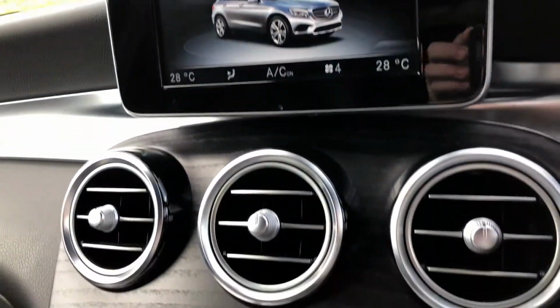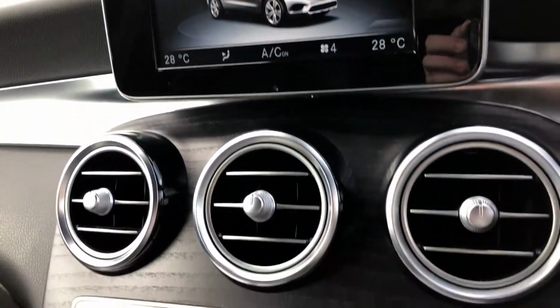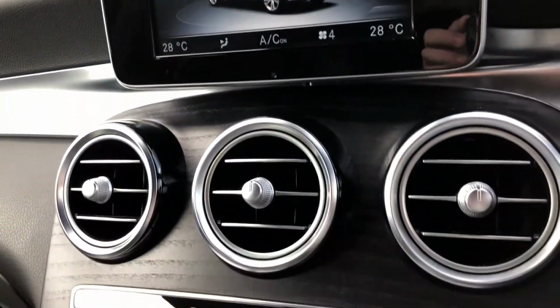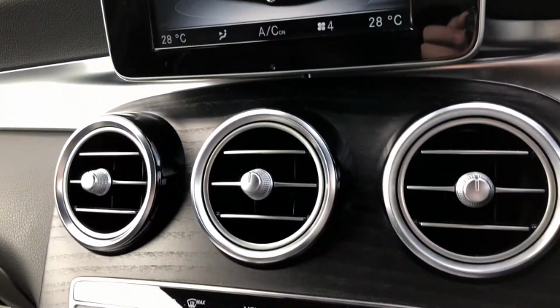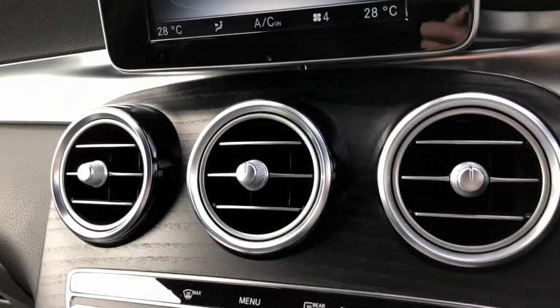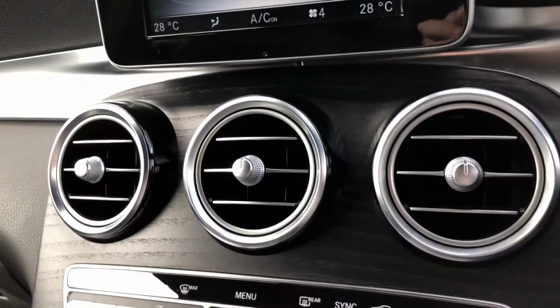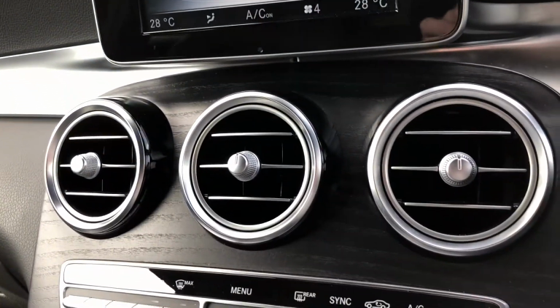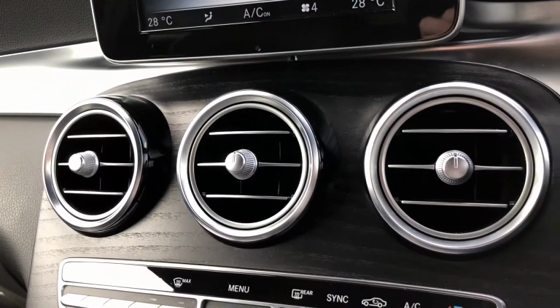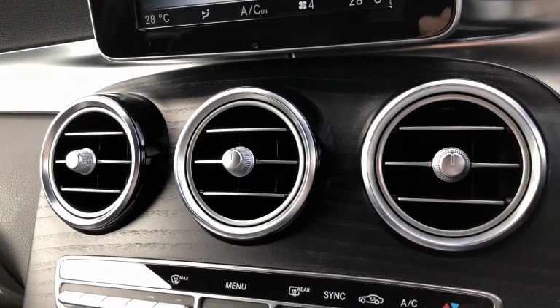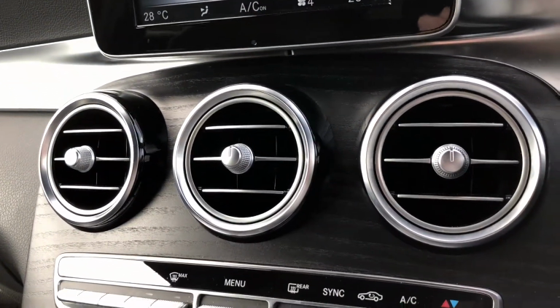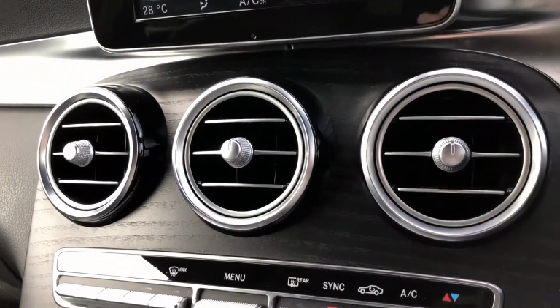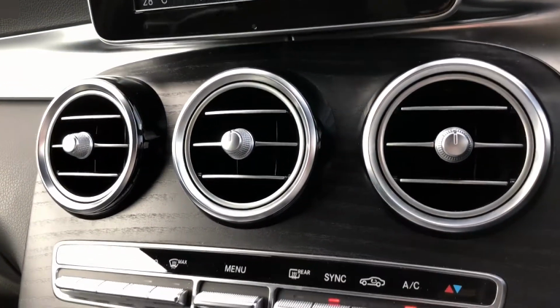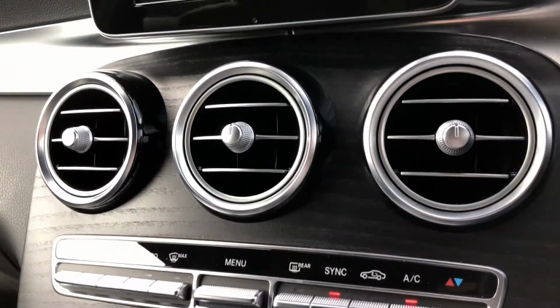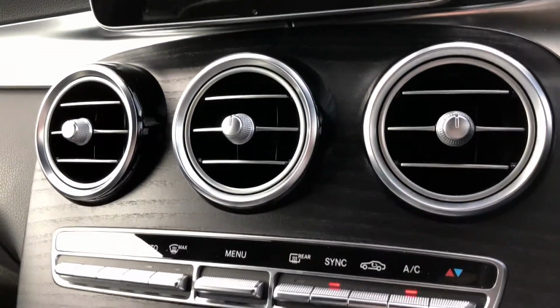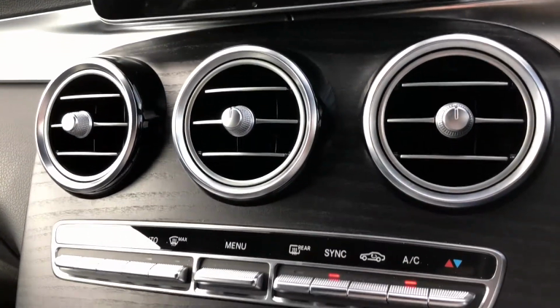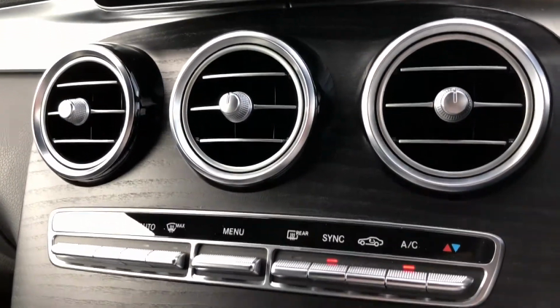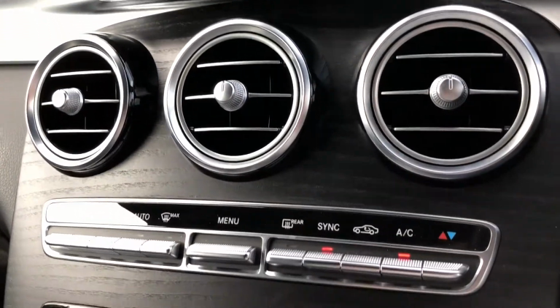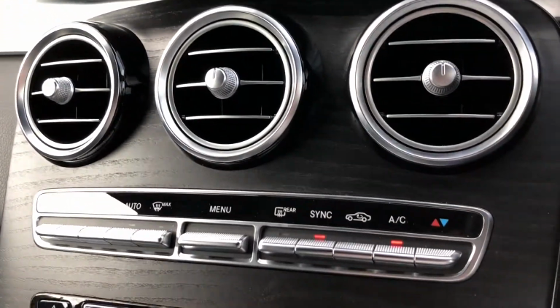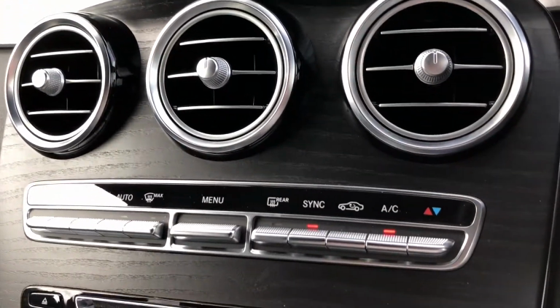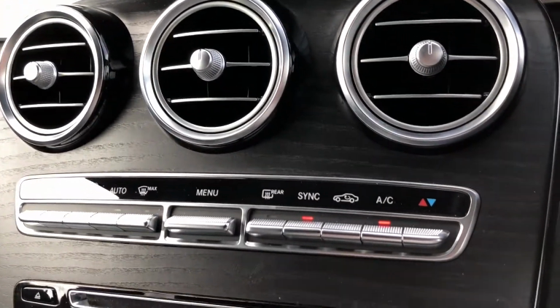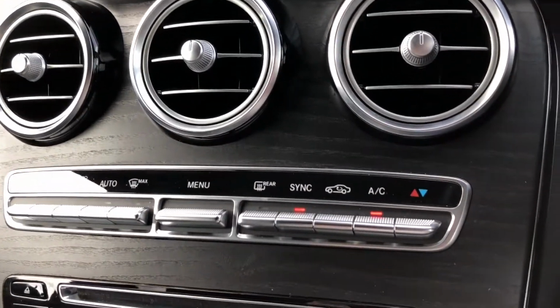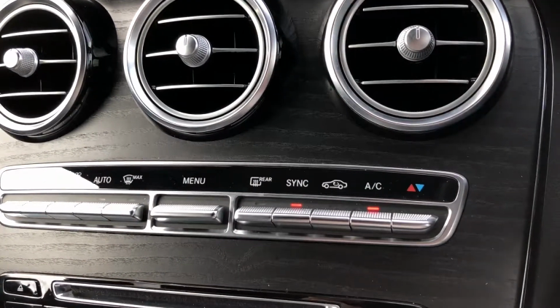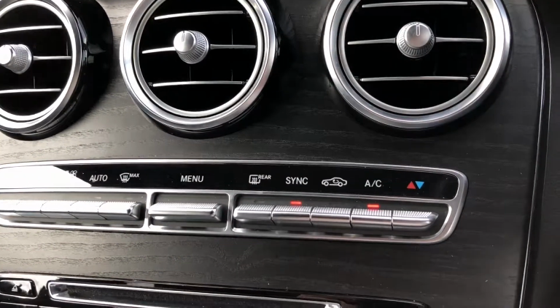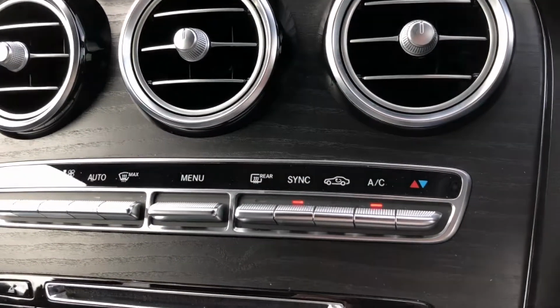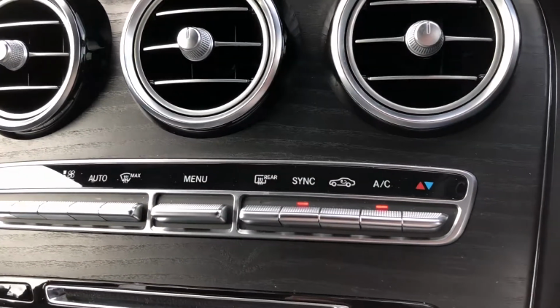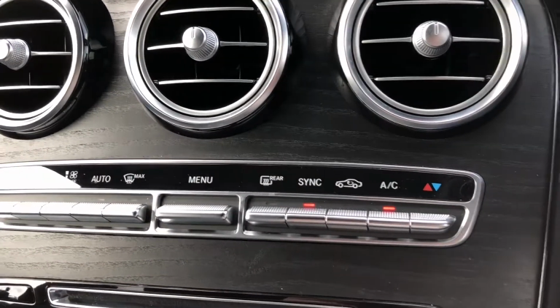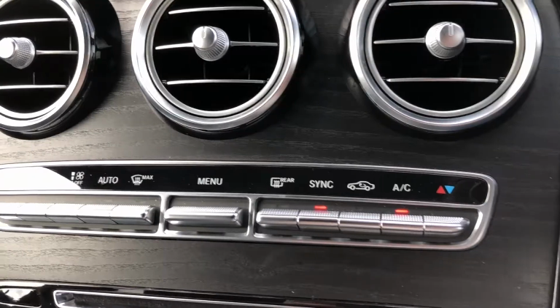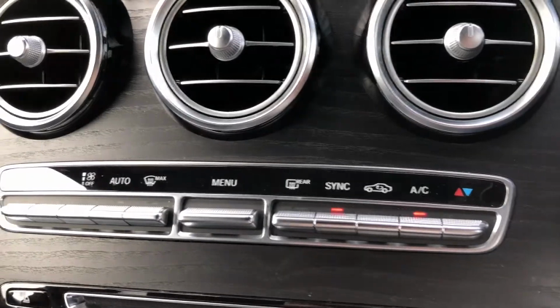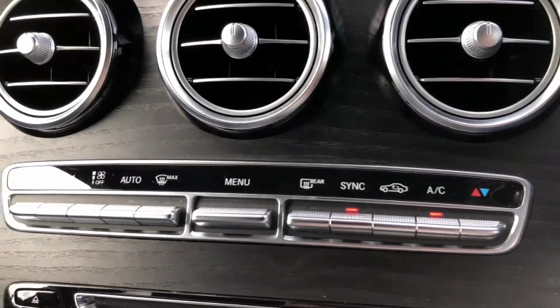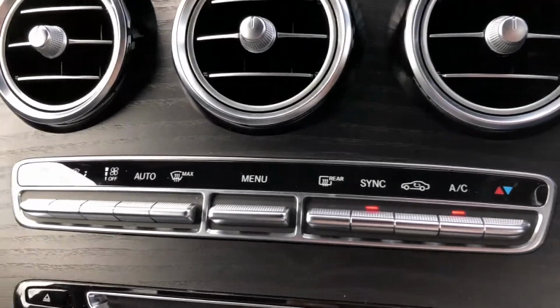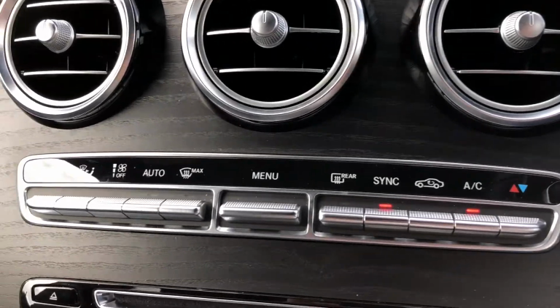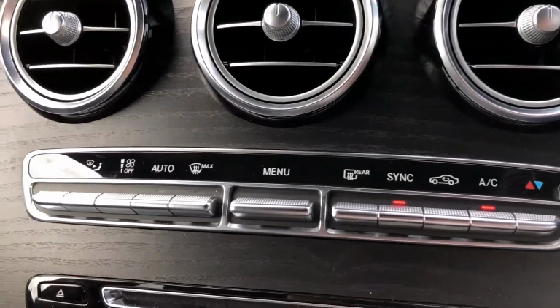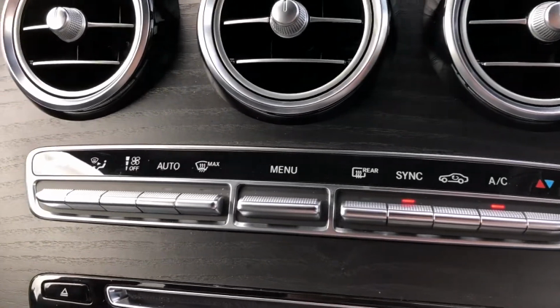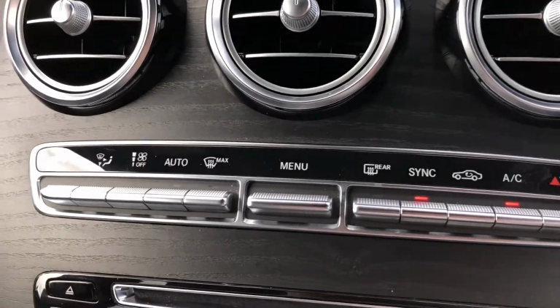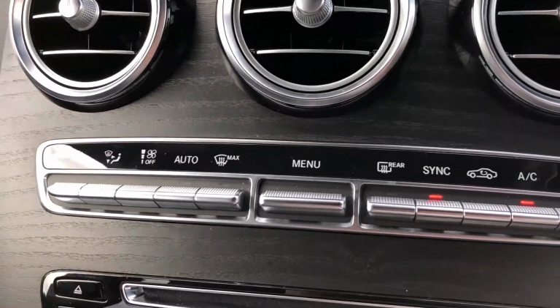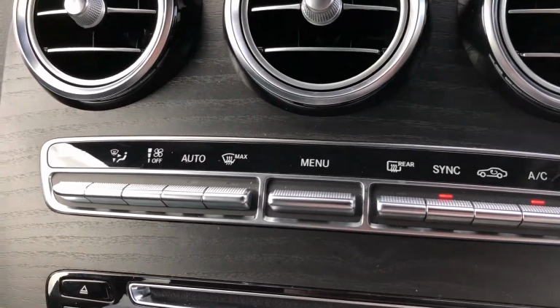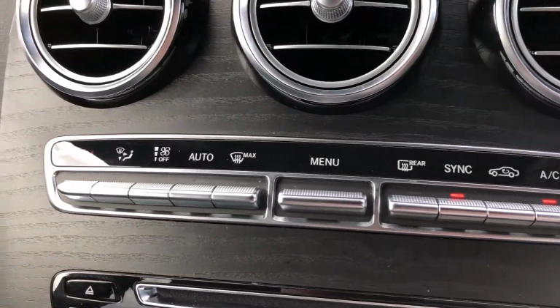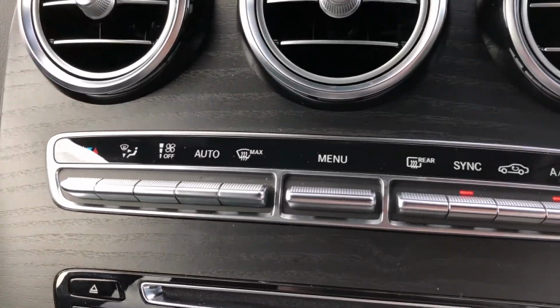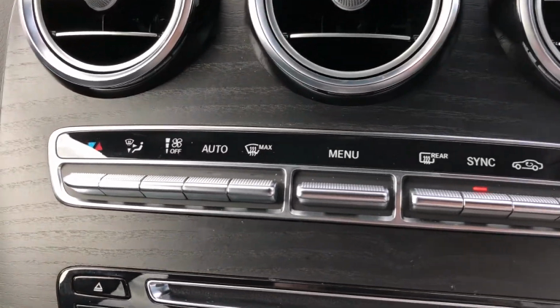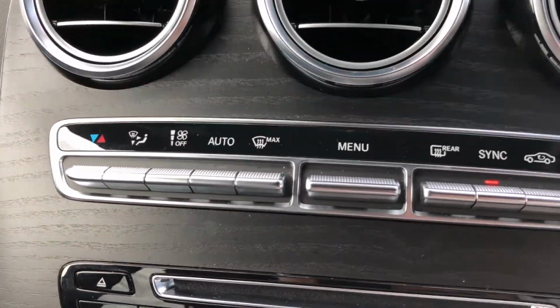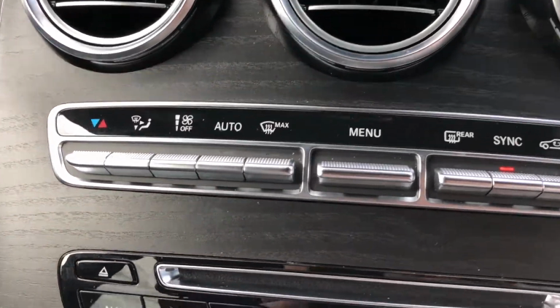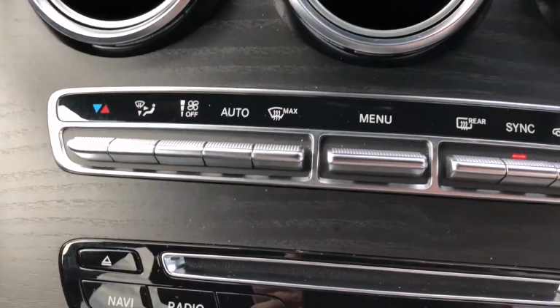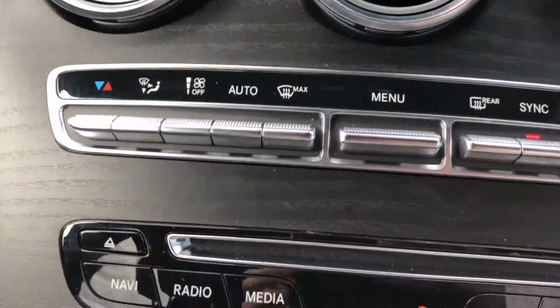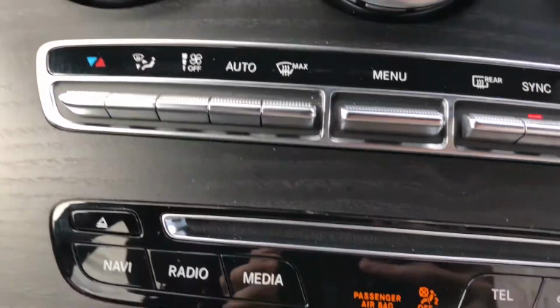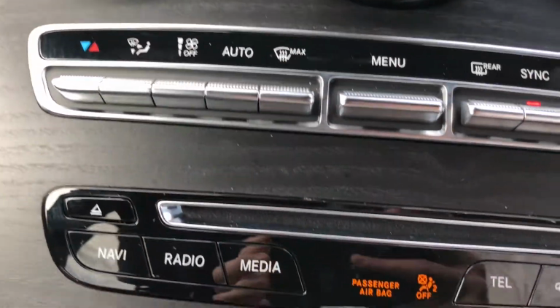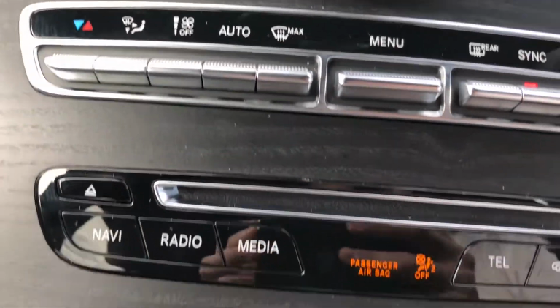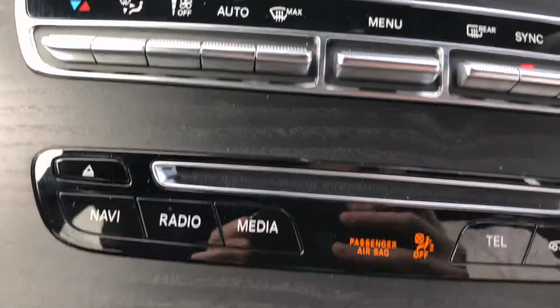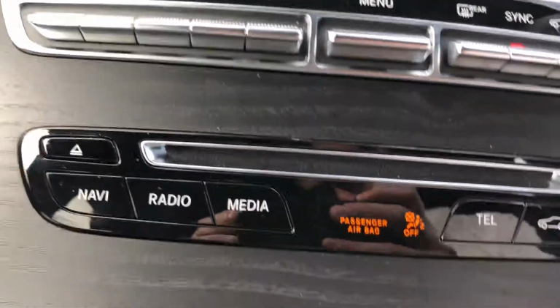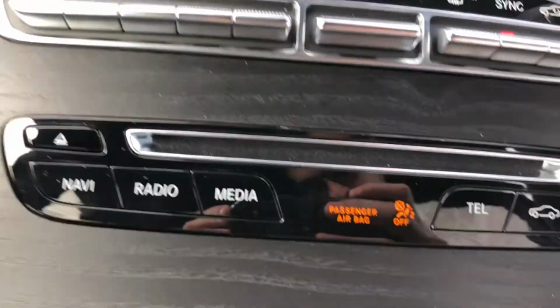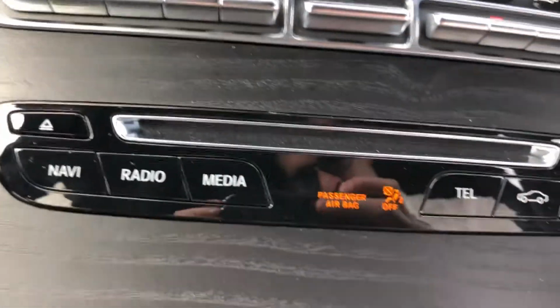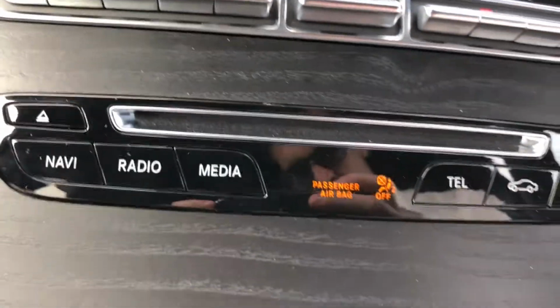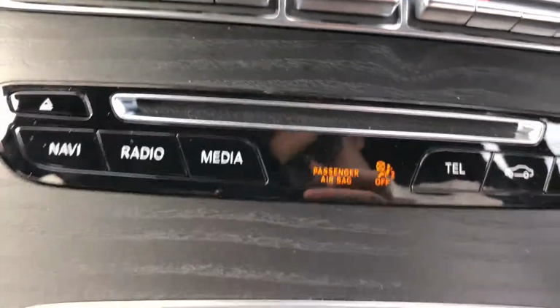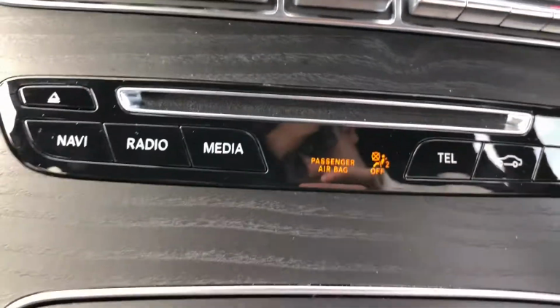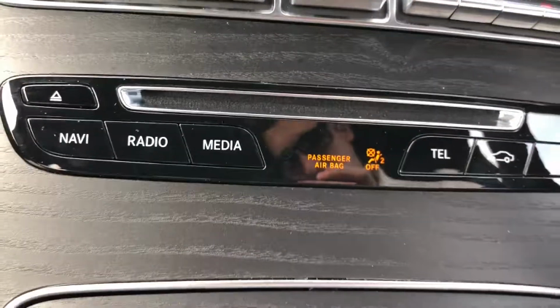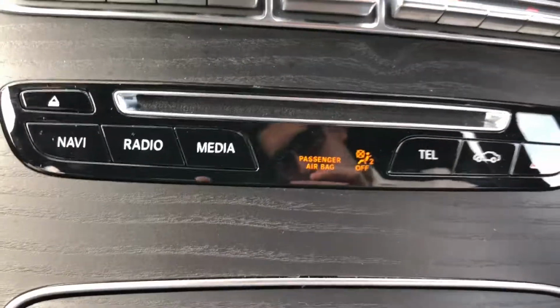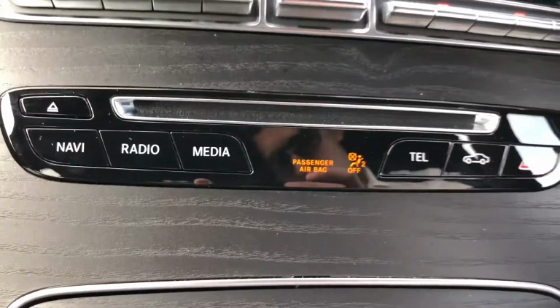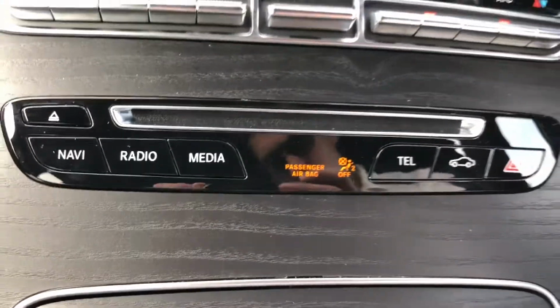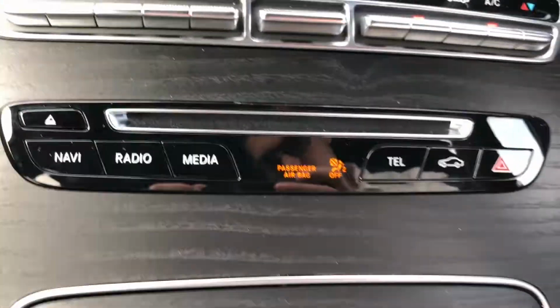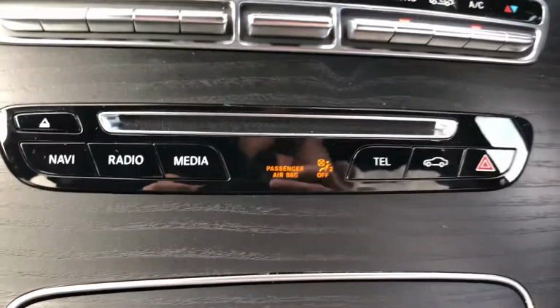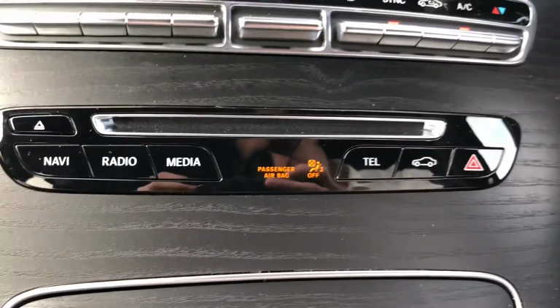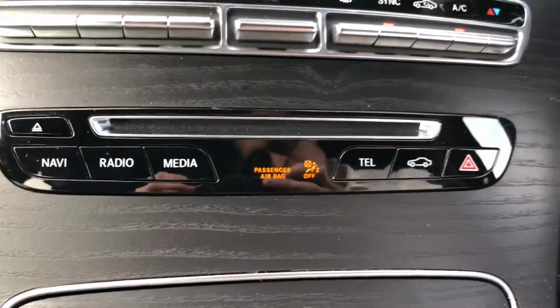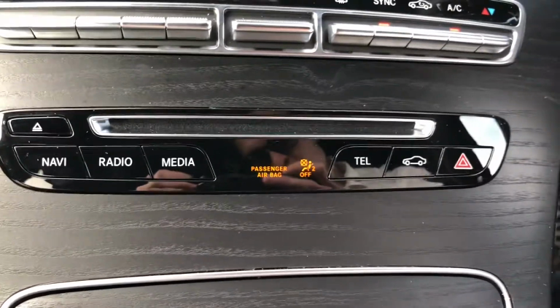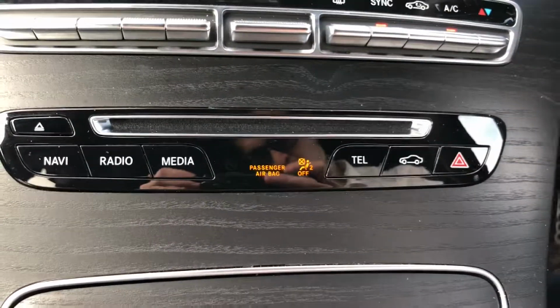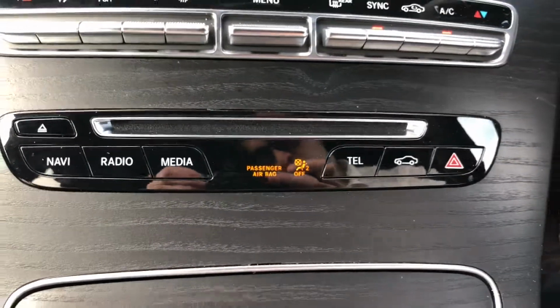The centre of the car continues the open-pore black ash wood trim contrasted with silver air vents, and we've also got dual-zone climate control.